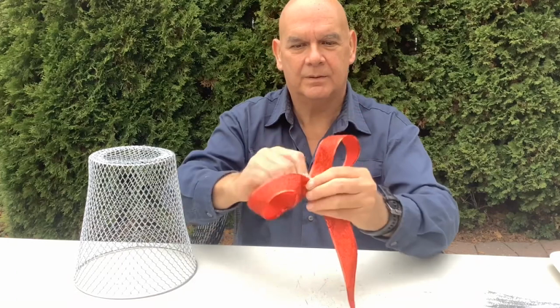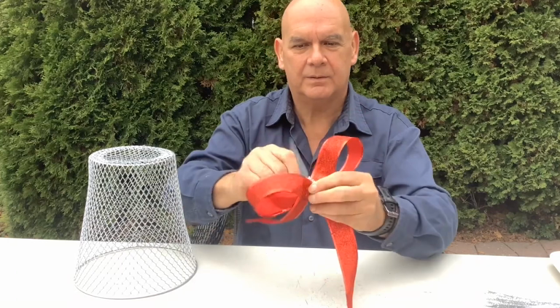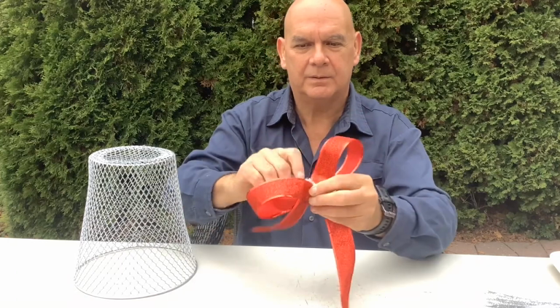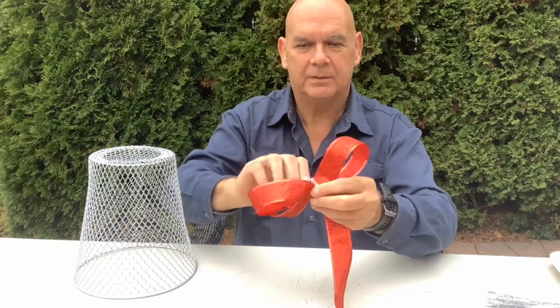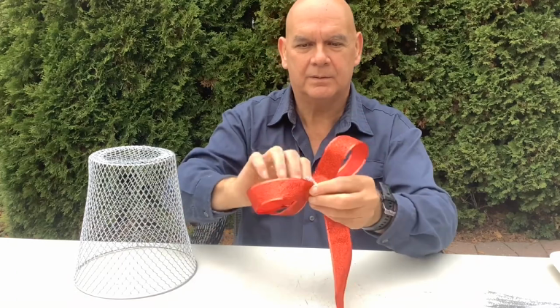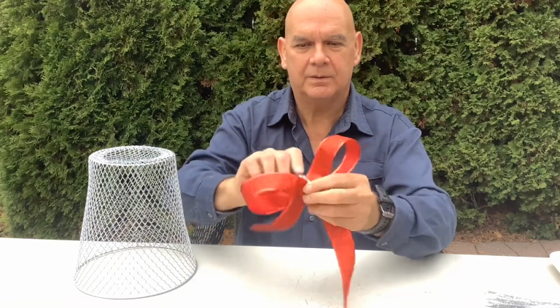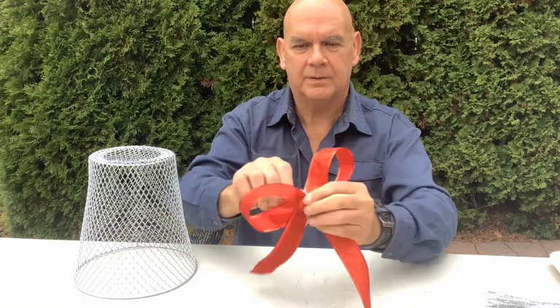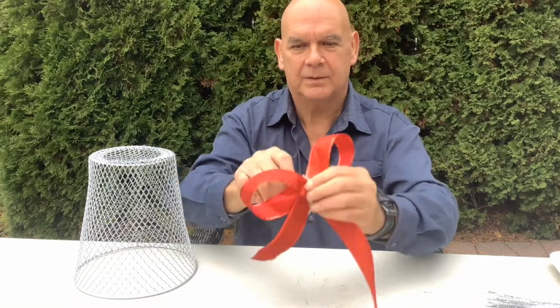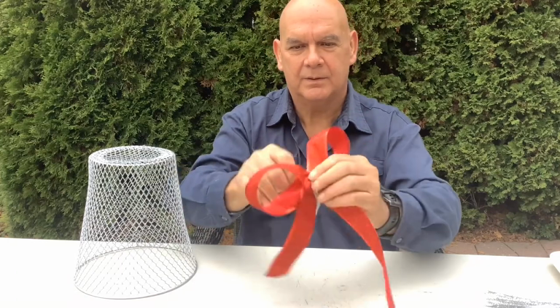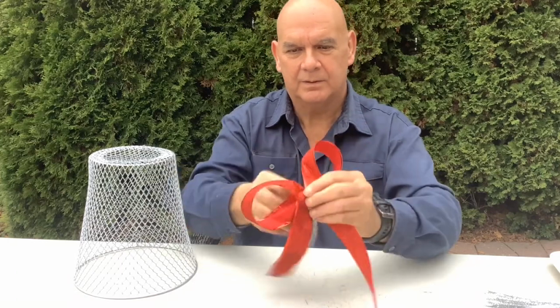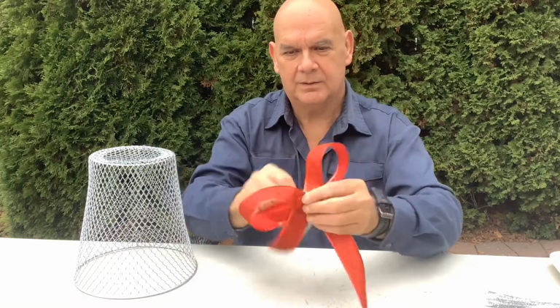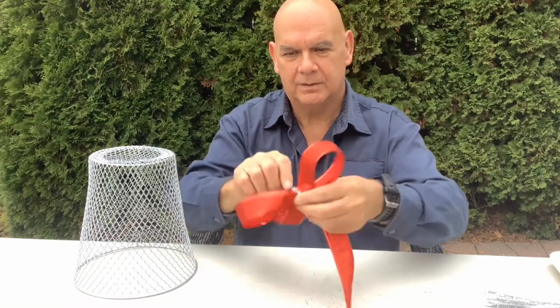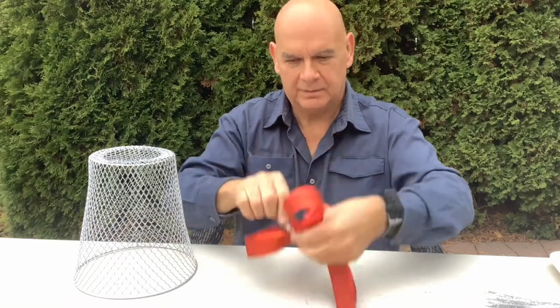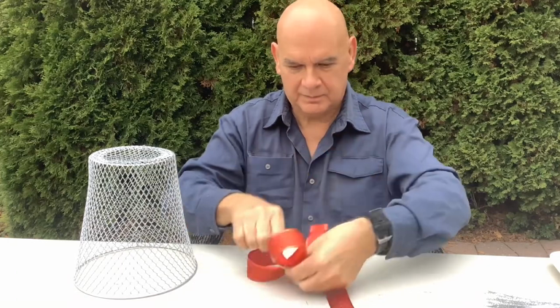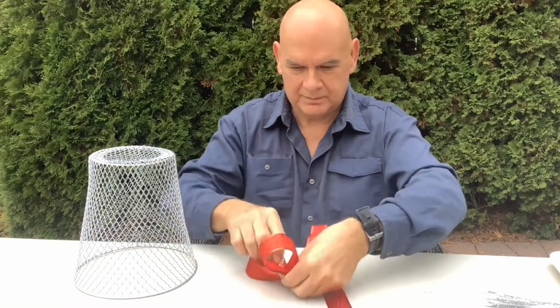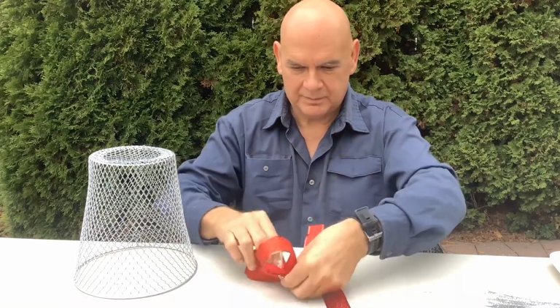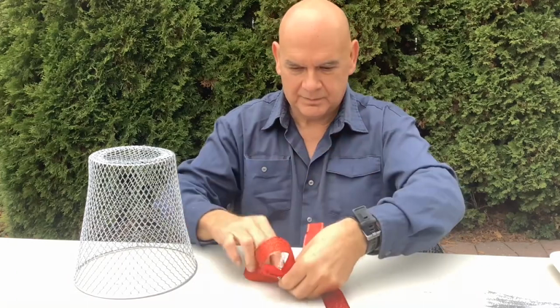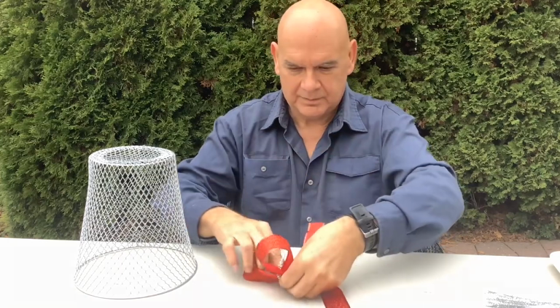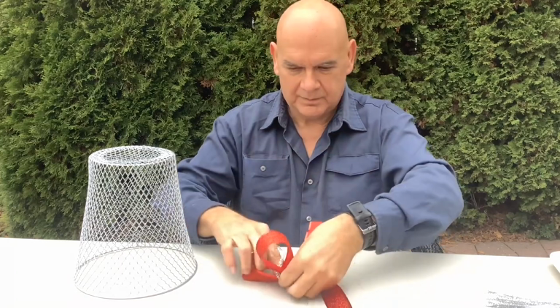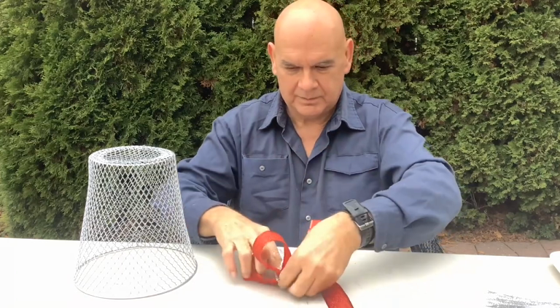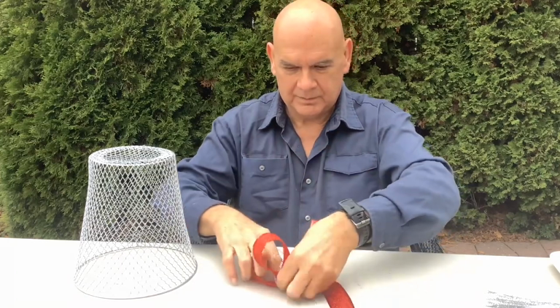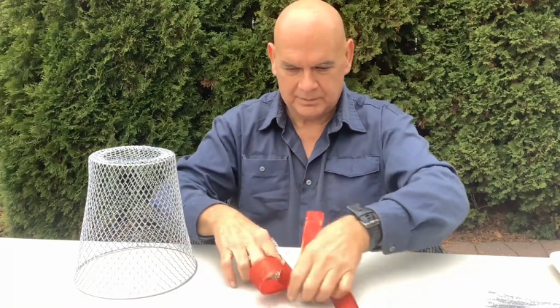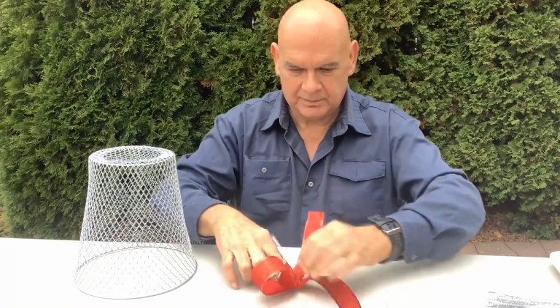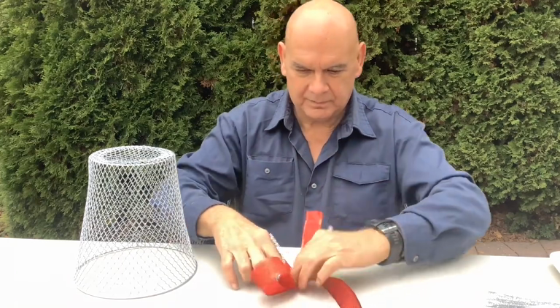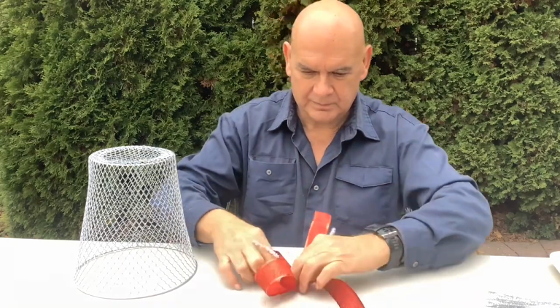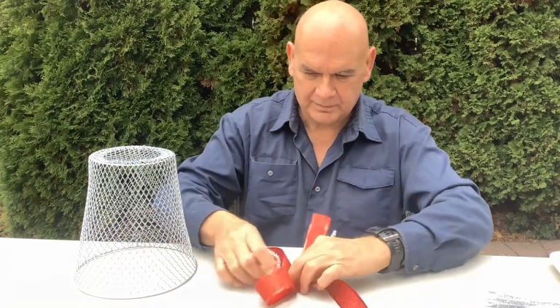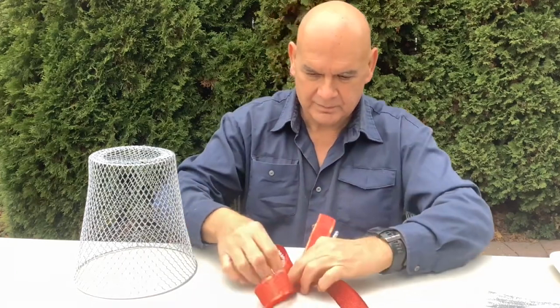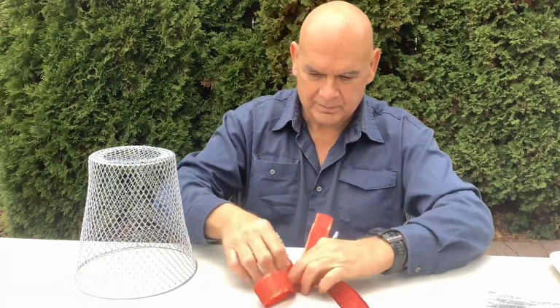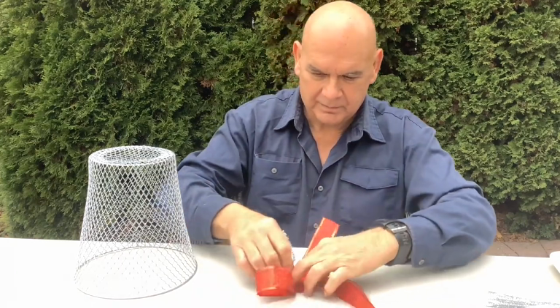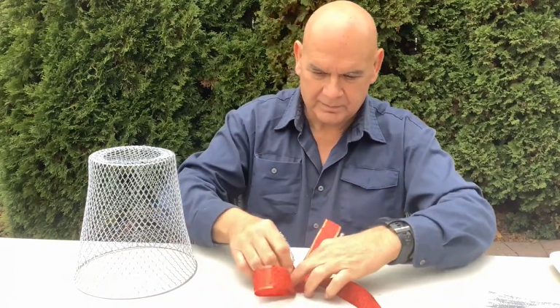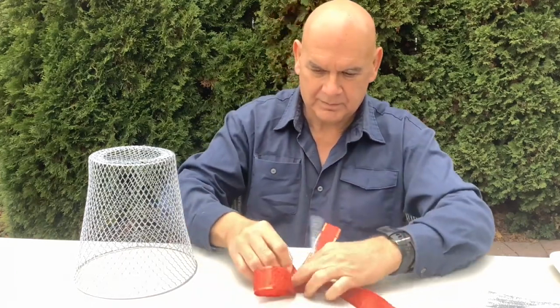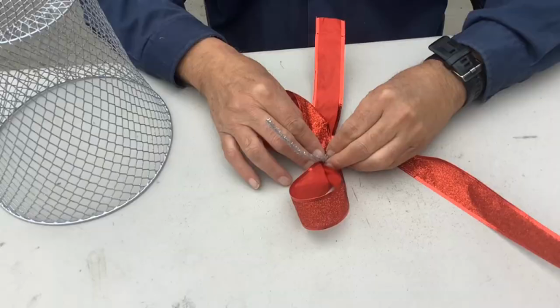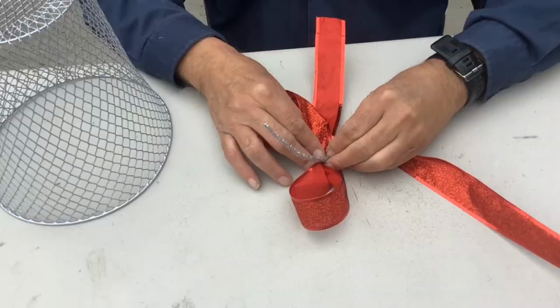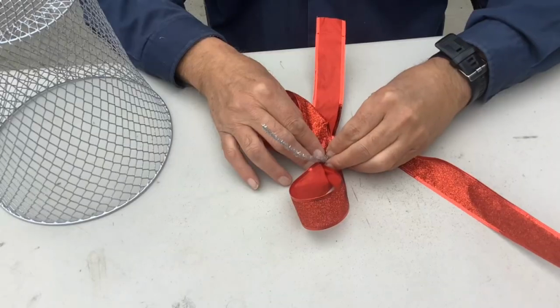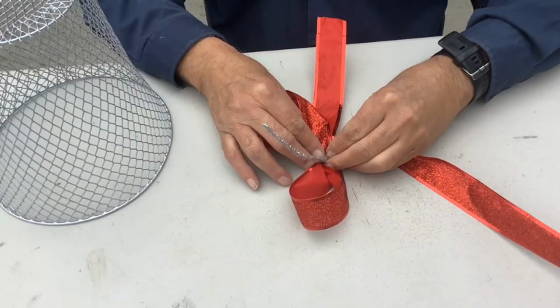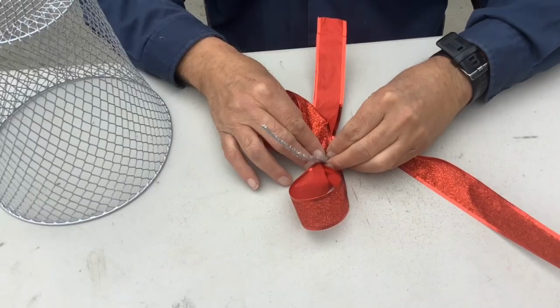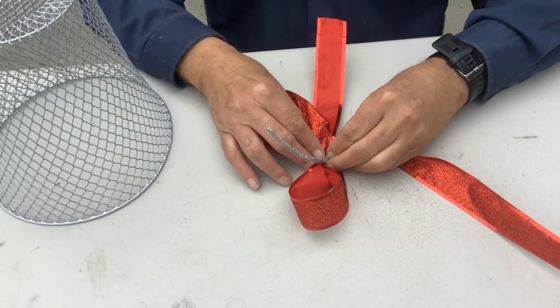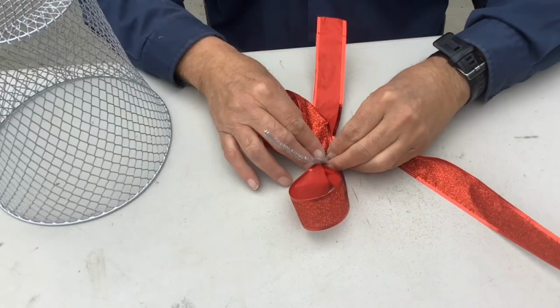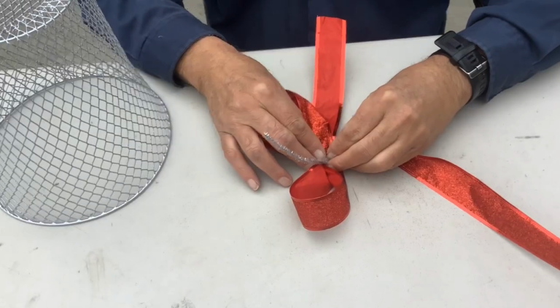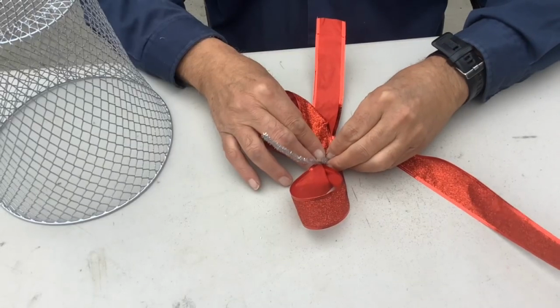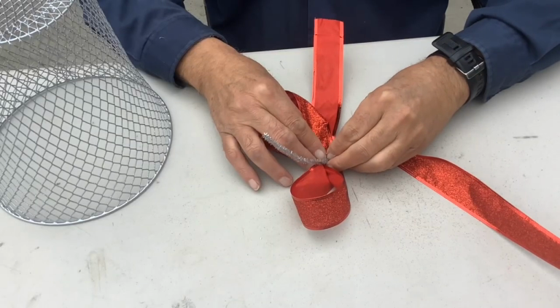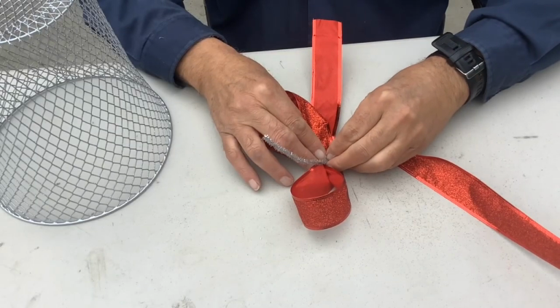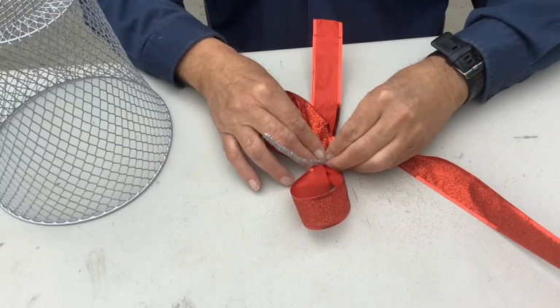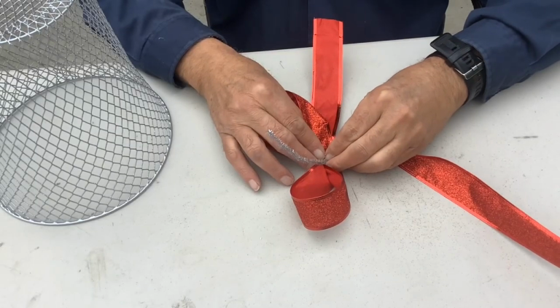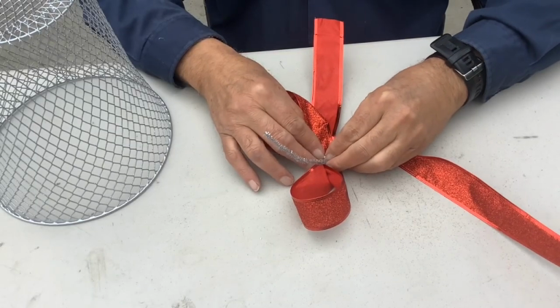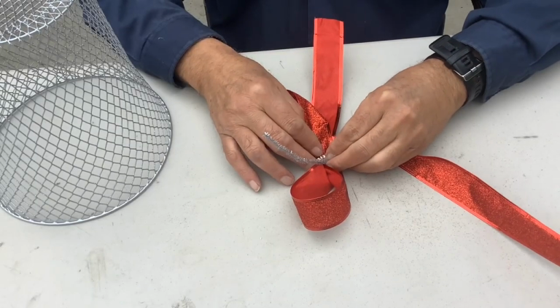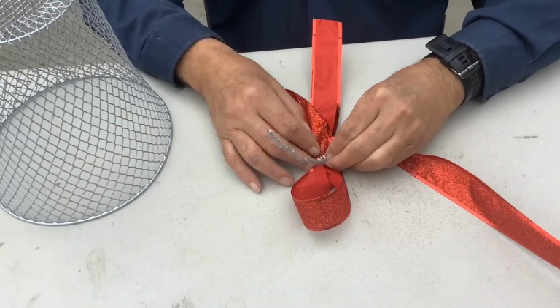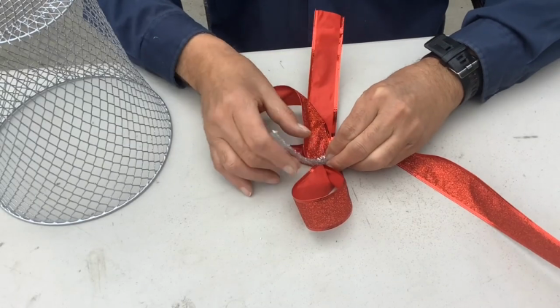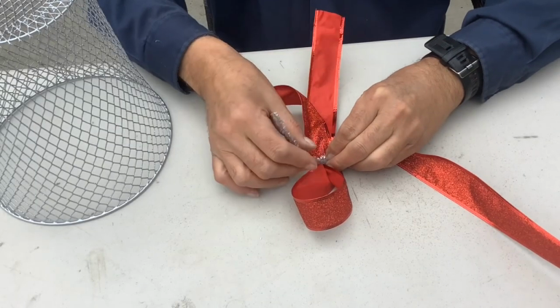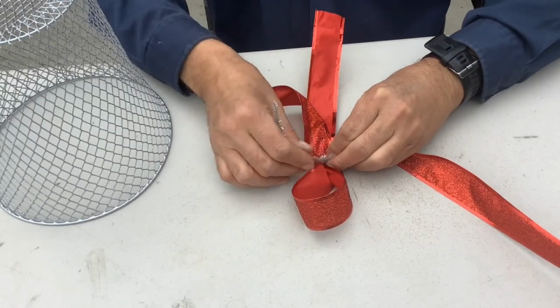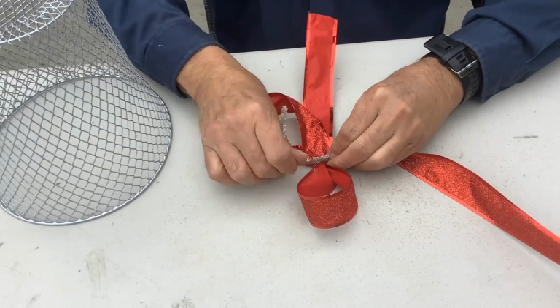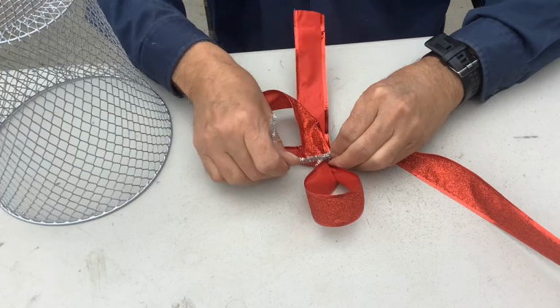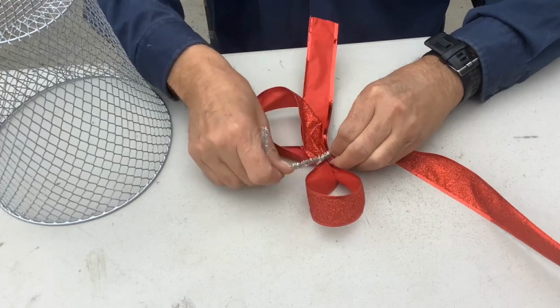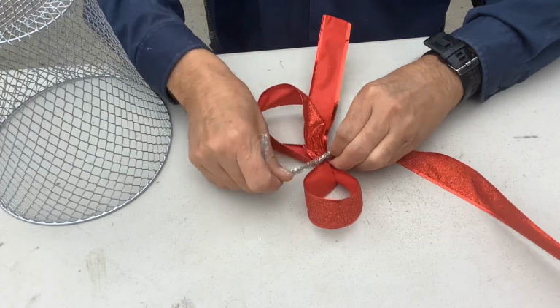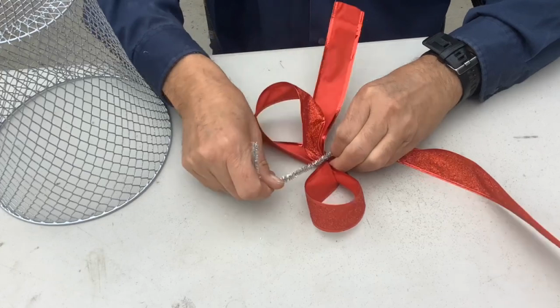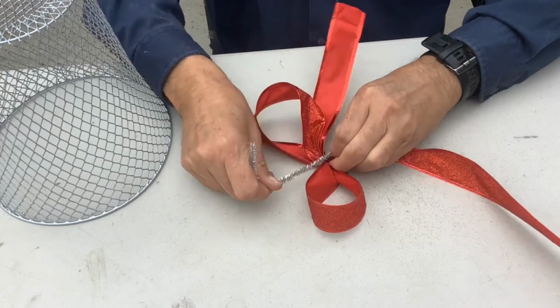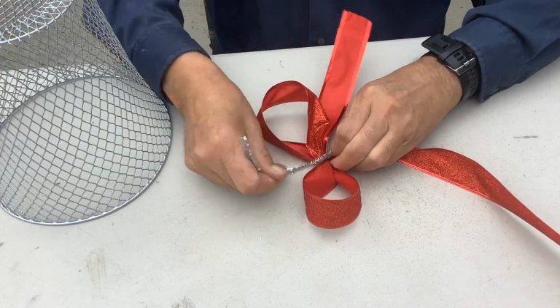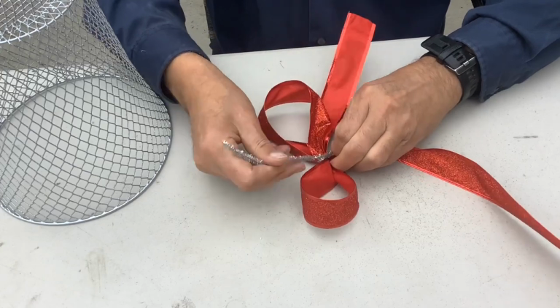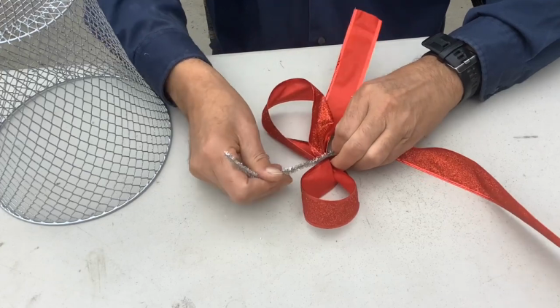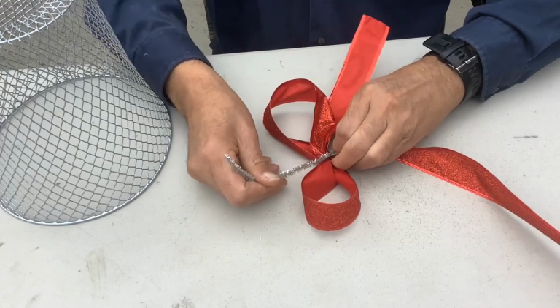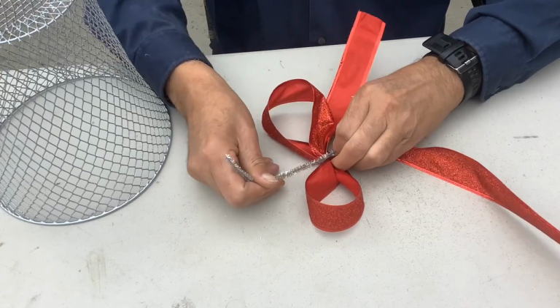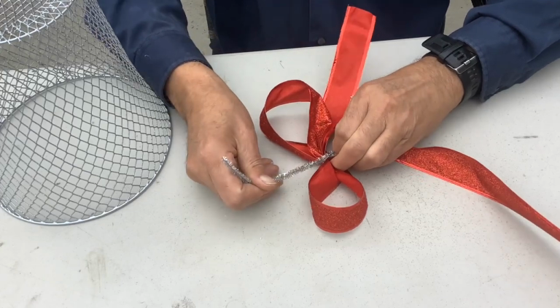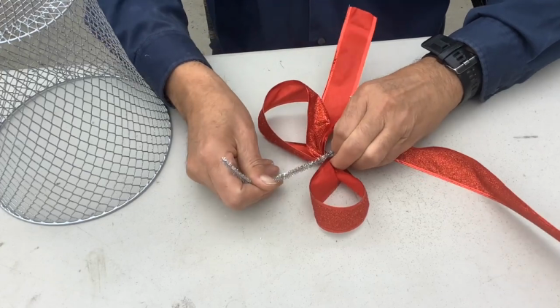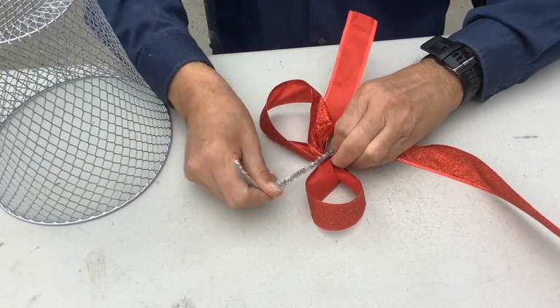I'm certainly no master at making bows. If any of you out there have a good resource for me, just put them in the comments below.